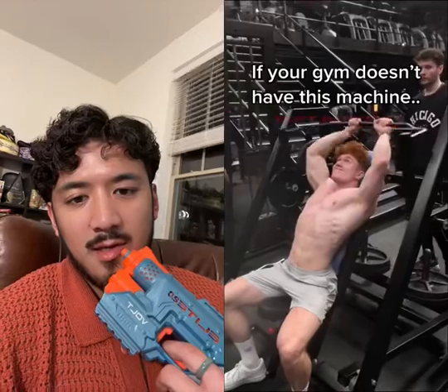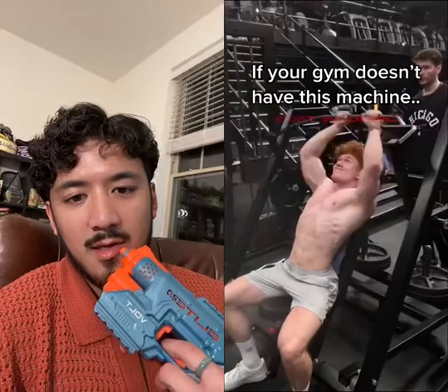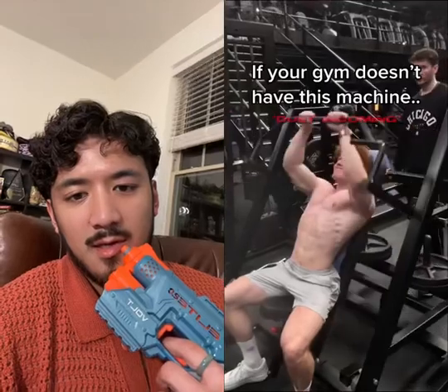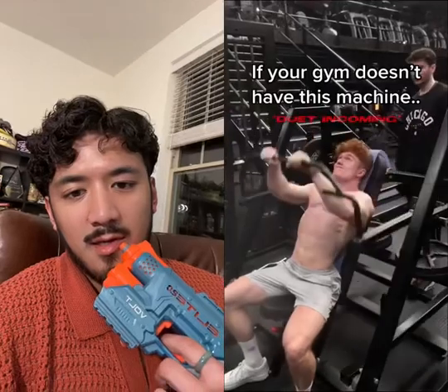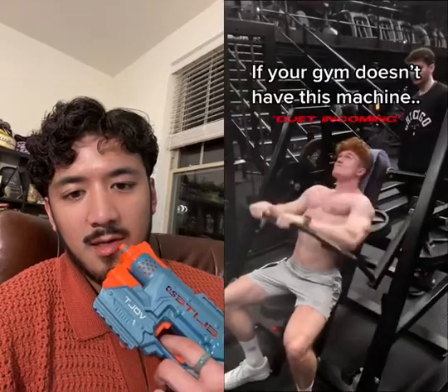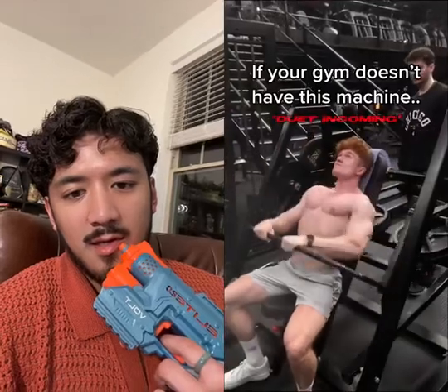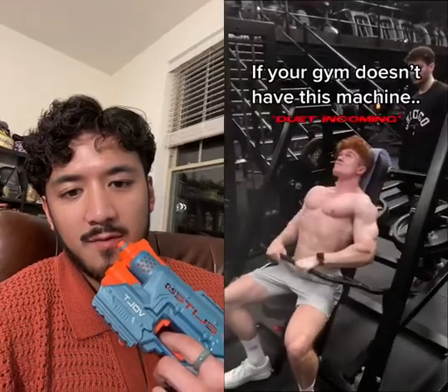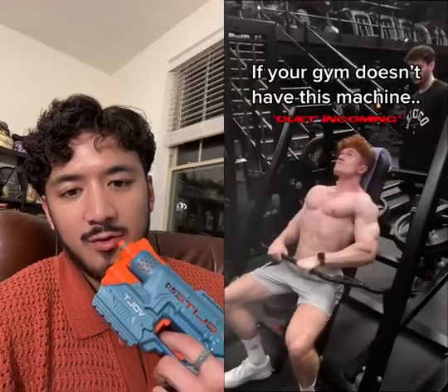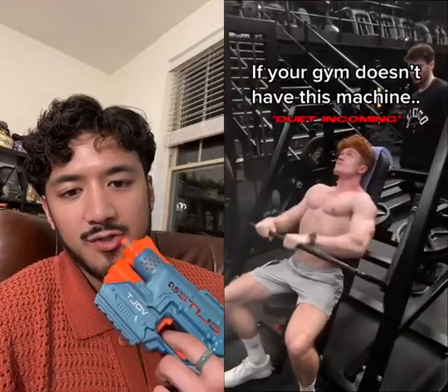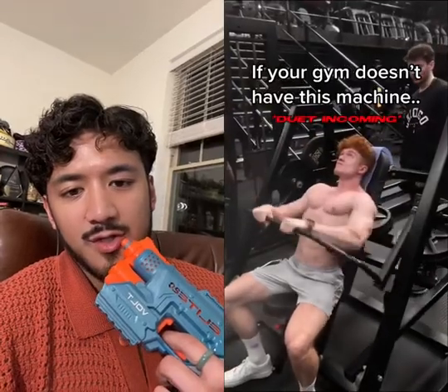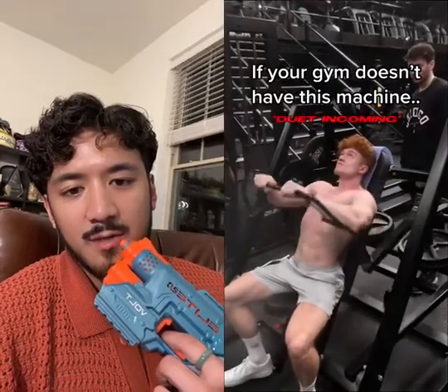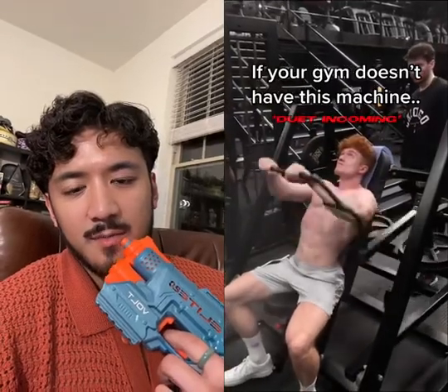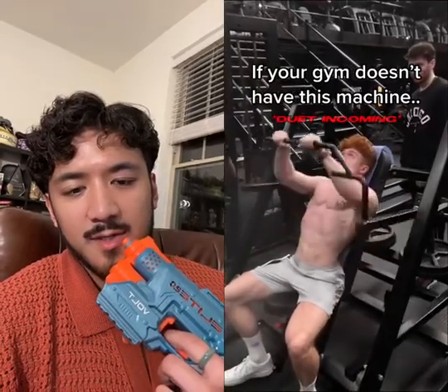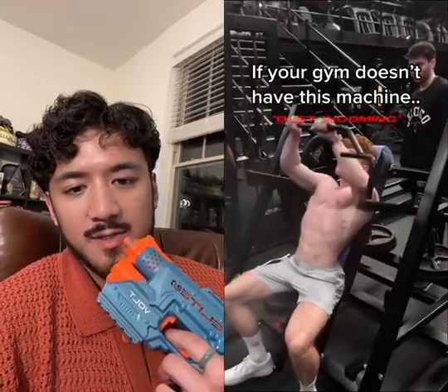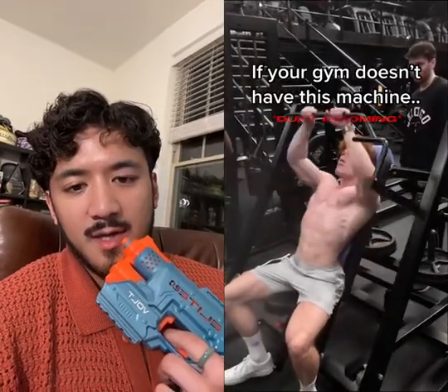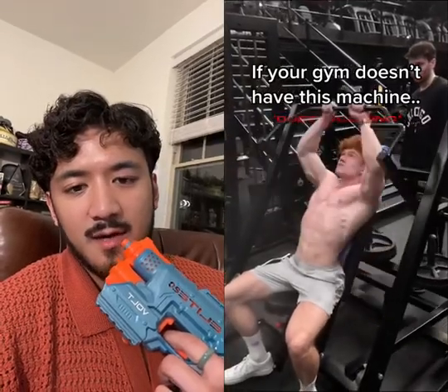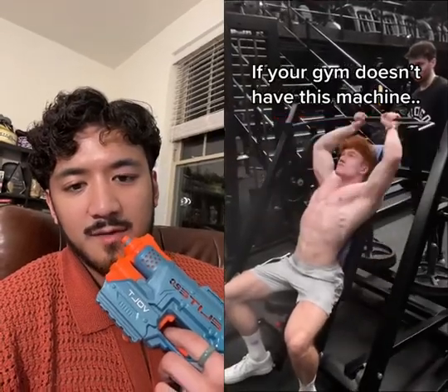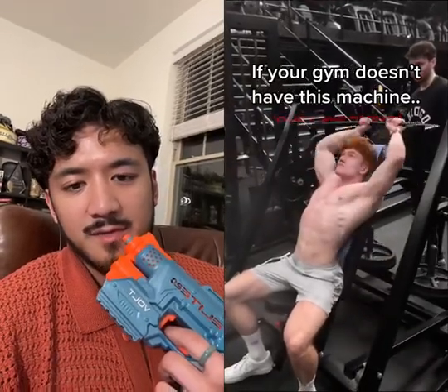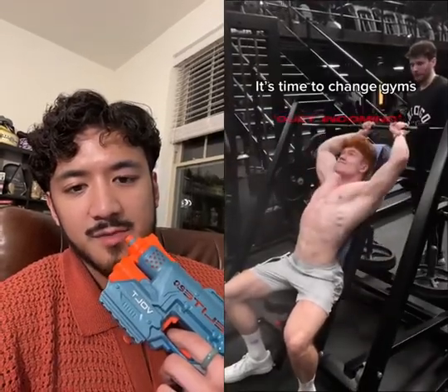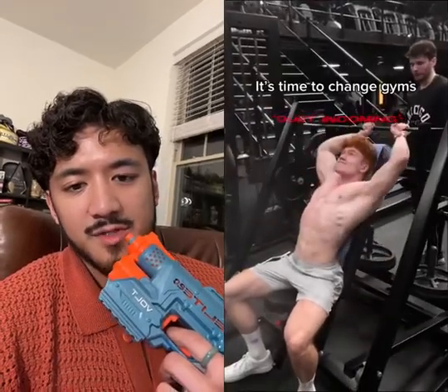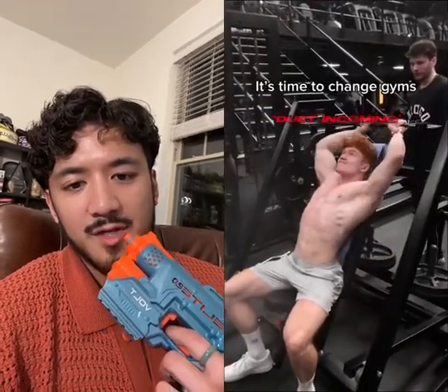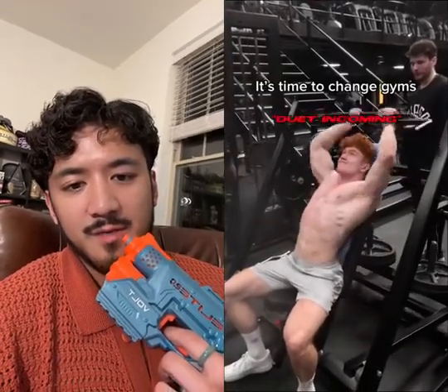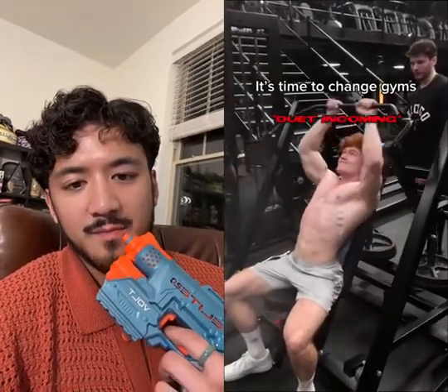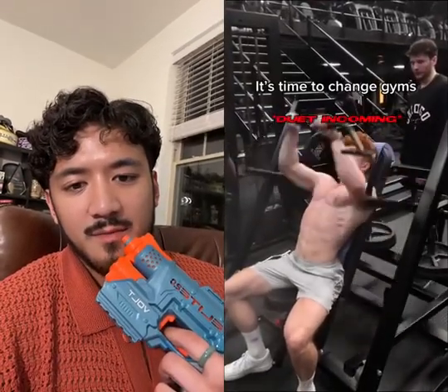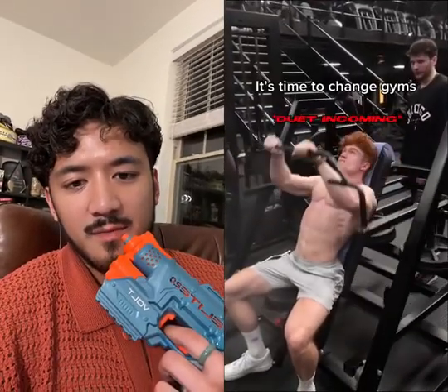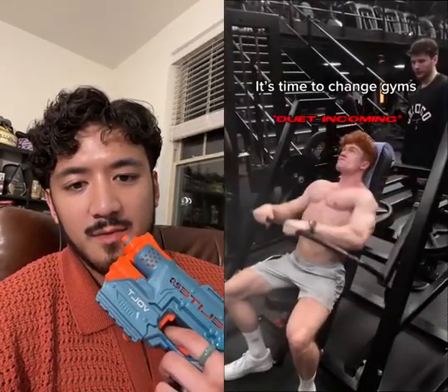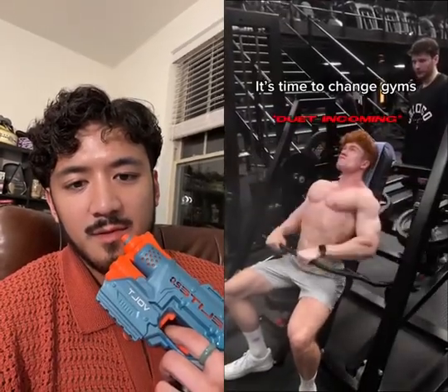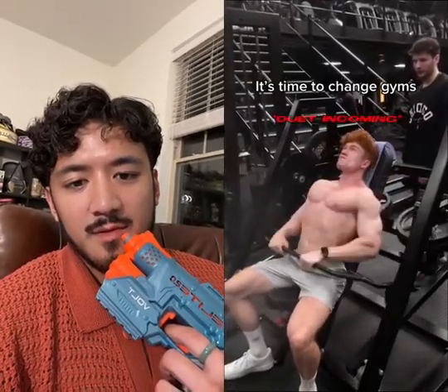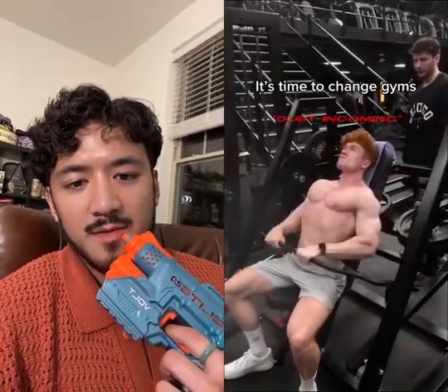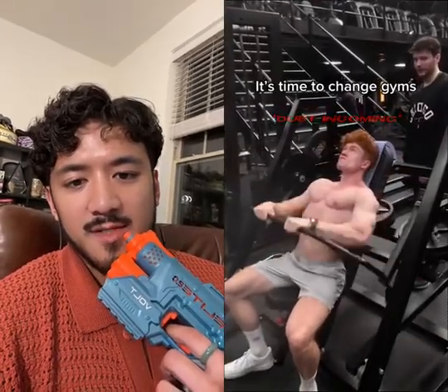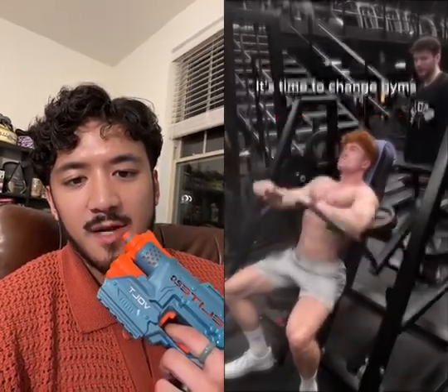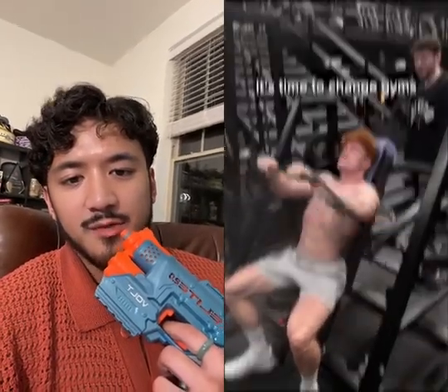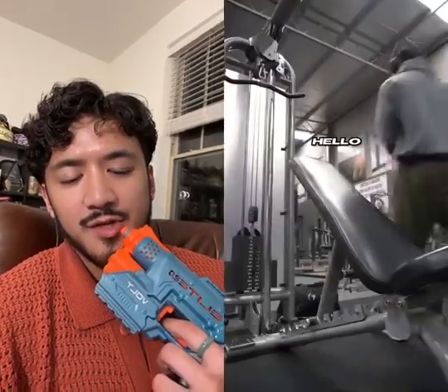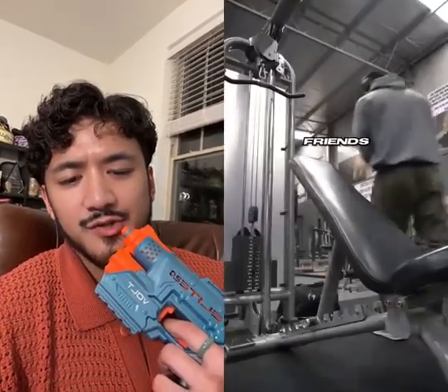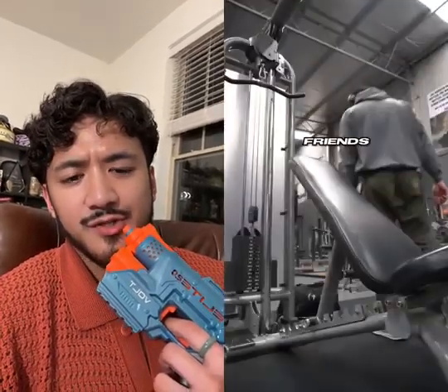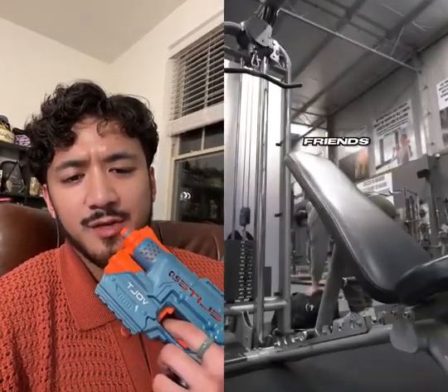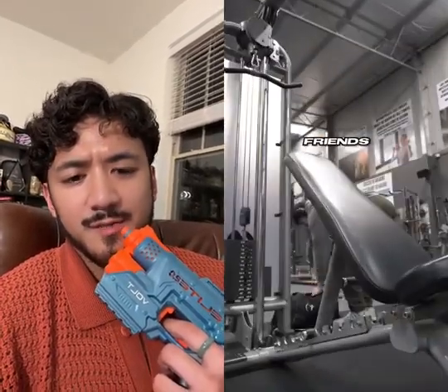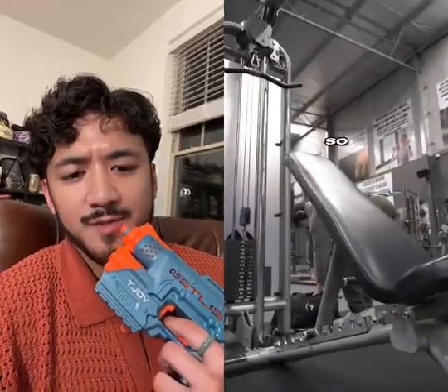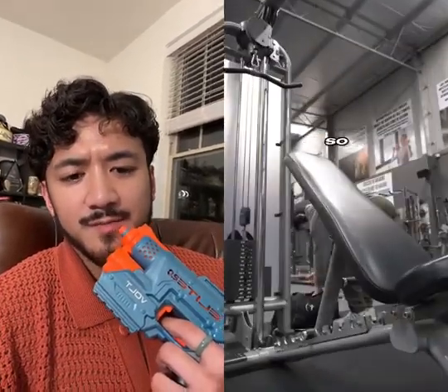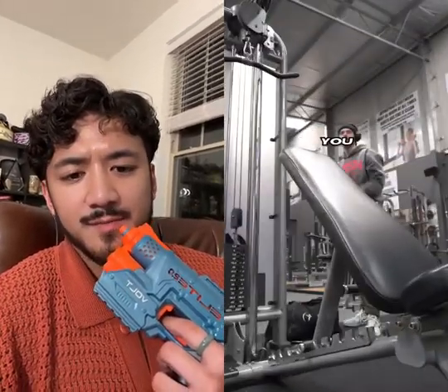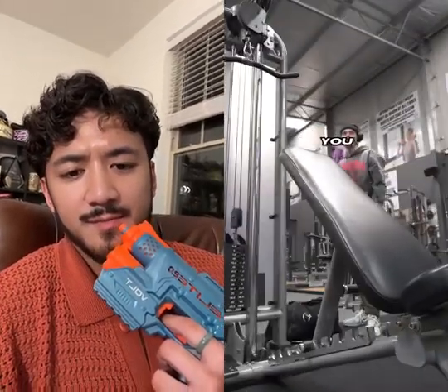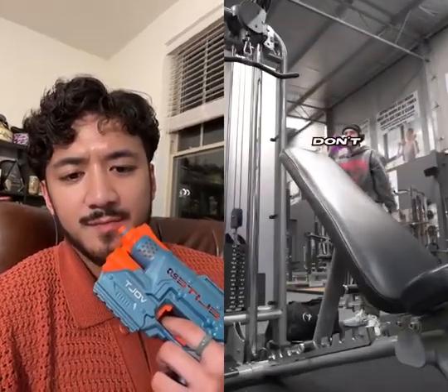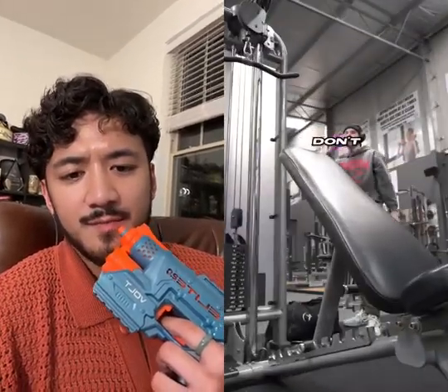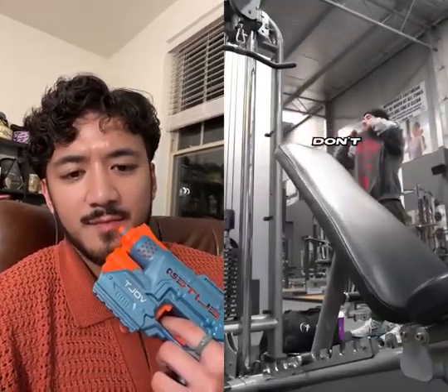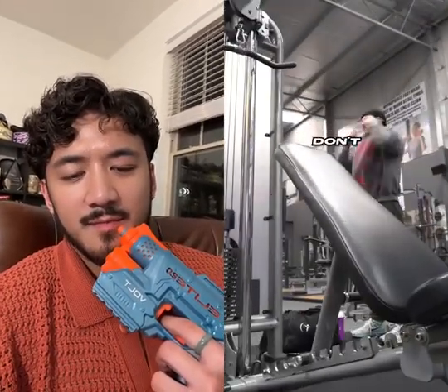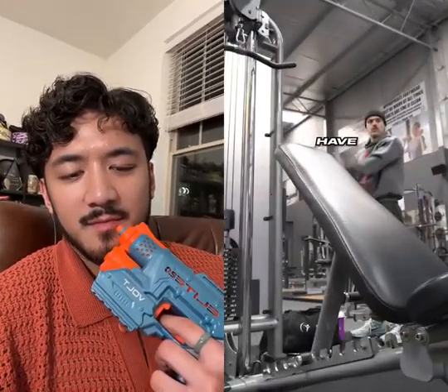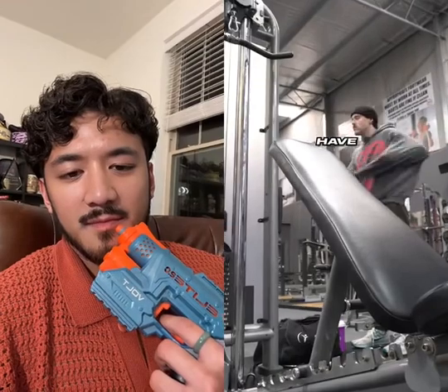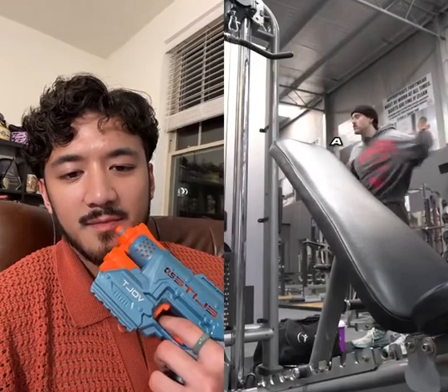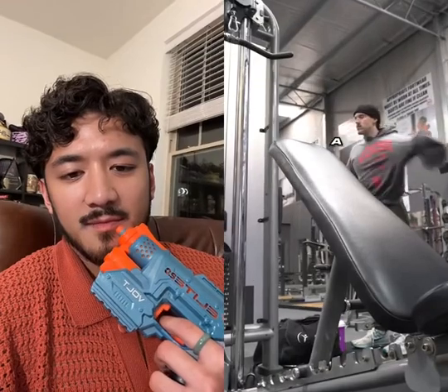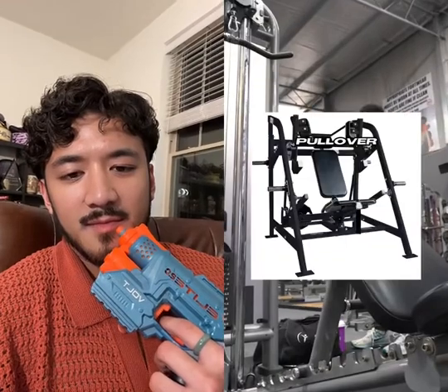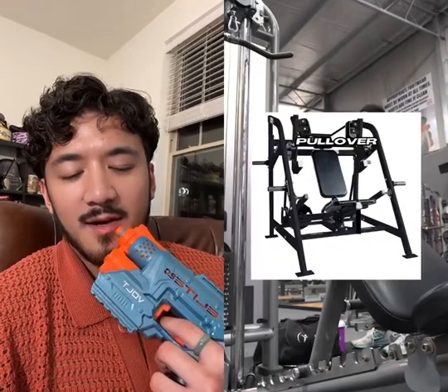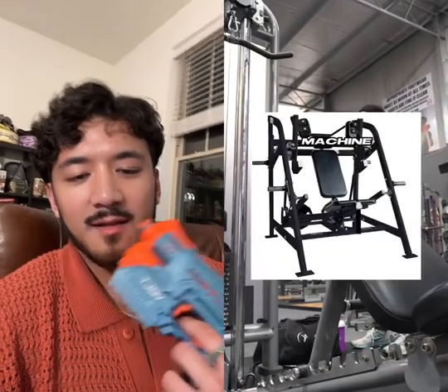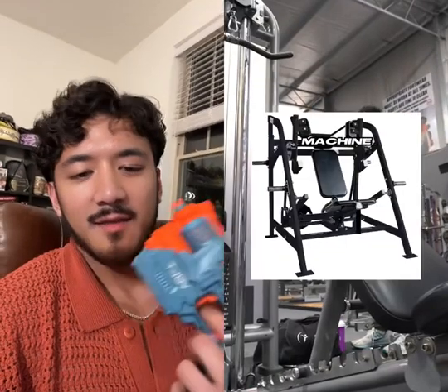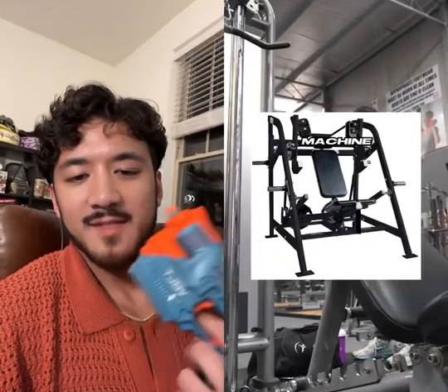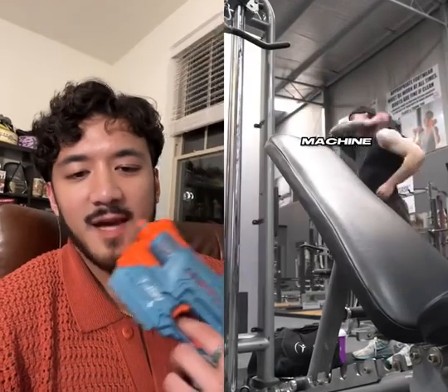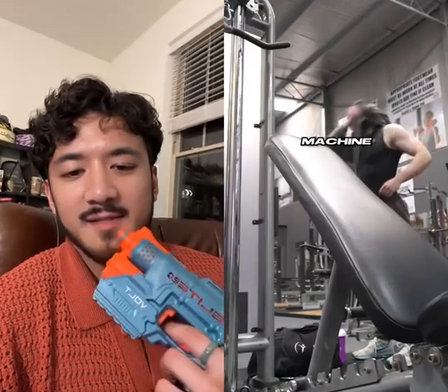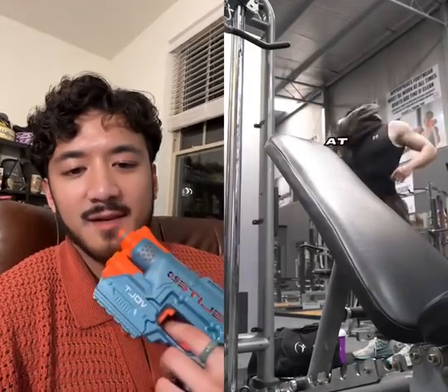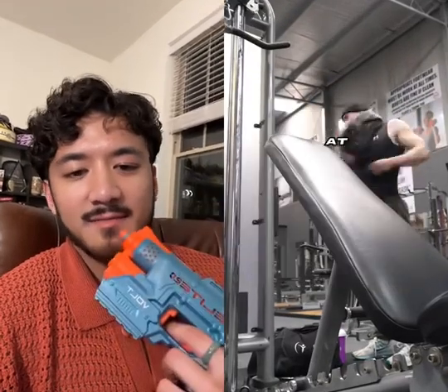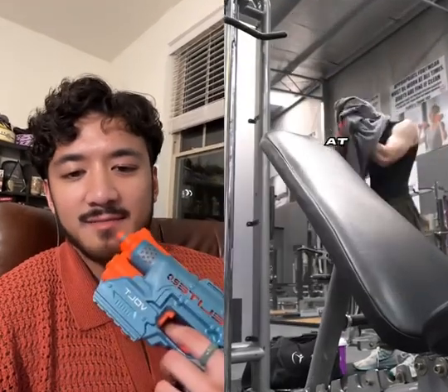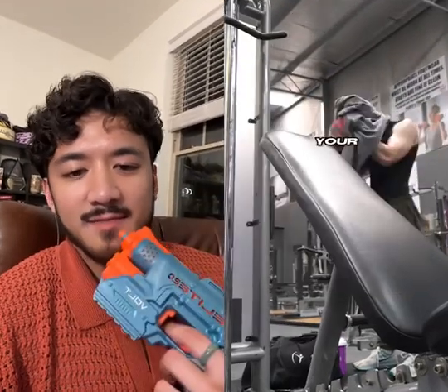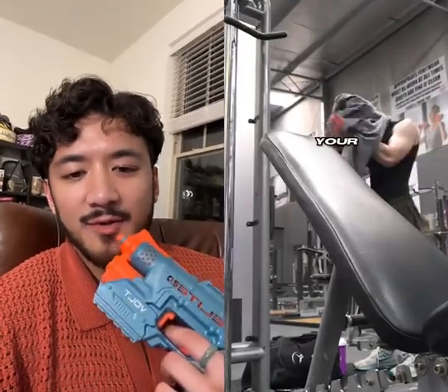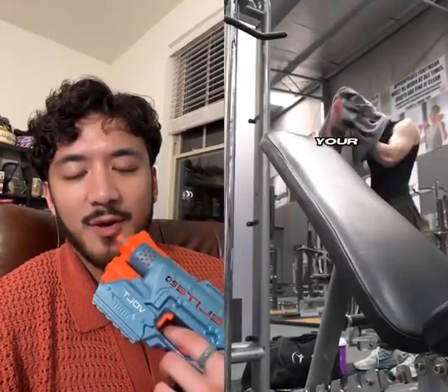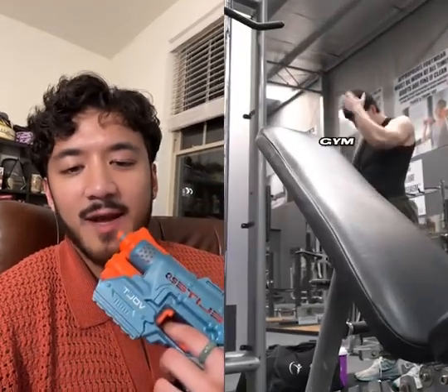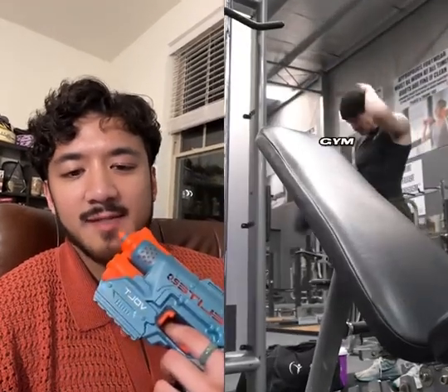If your gym doesn't have this machine, it's time to change gyms. I love his accent. It's a great accent.